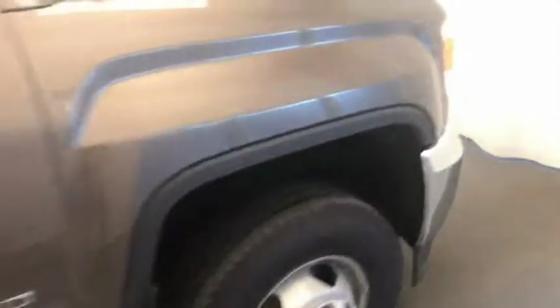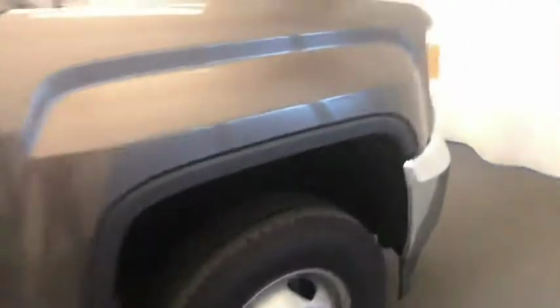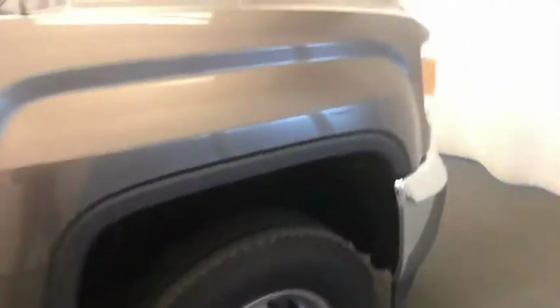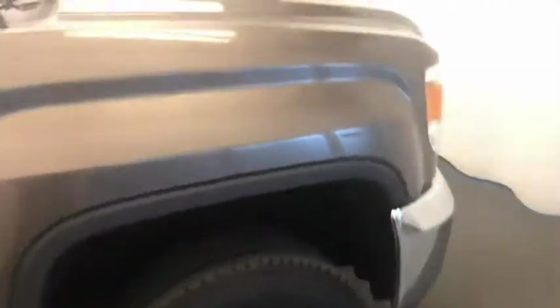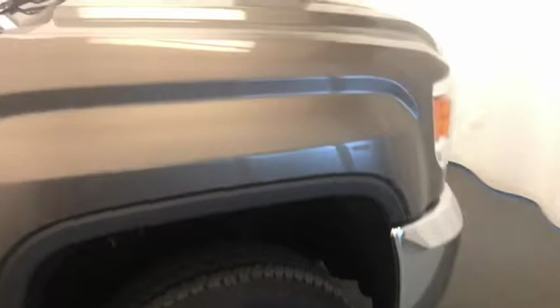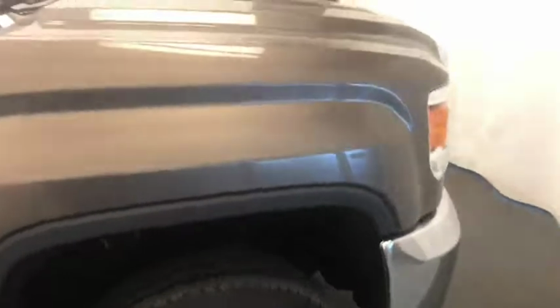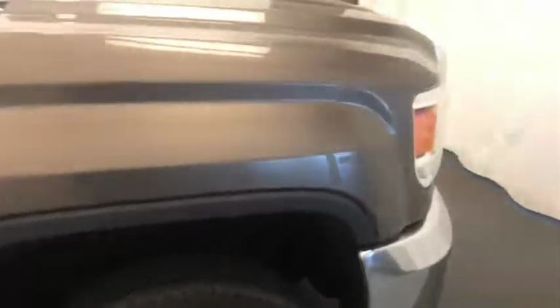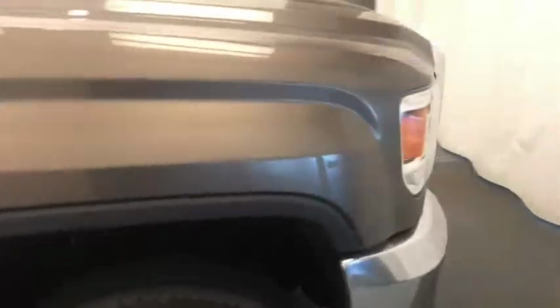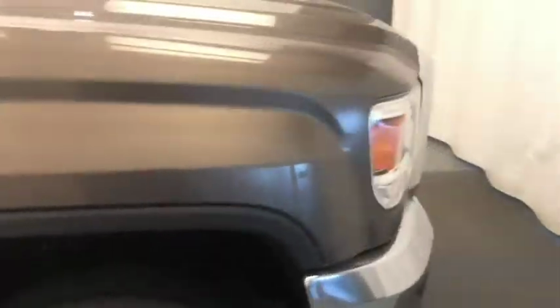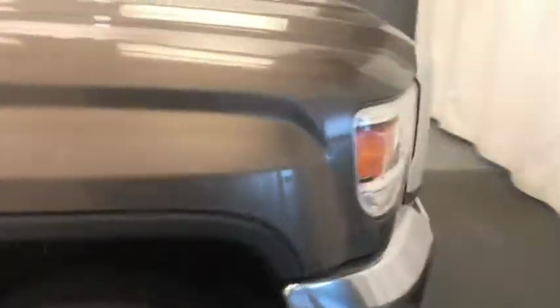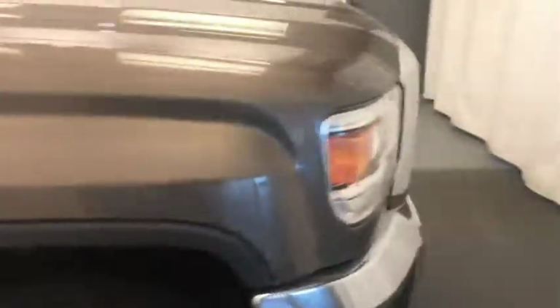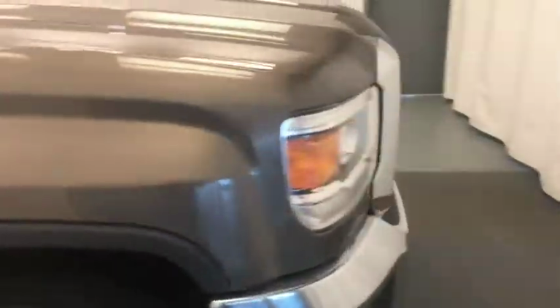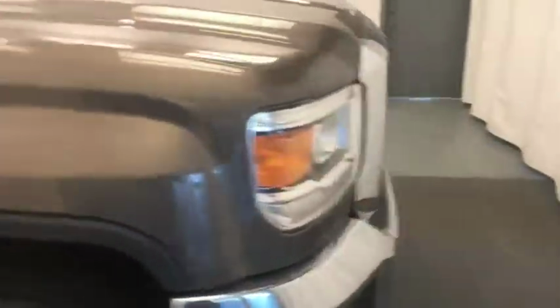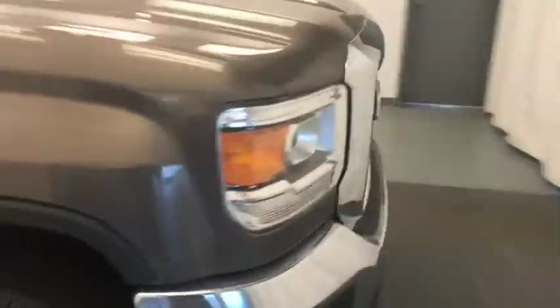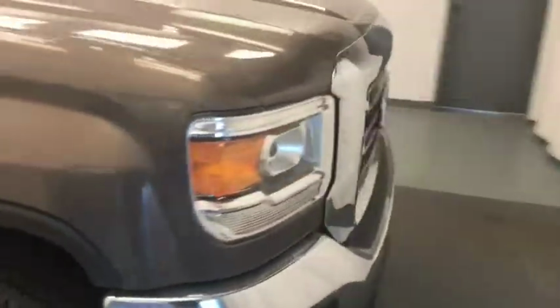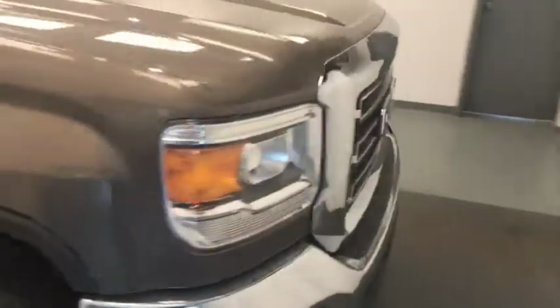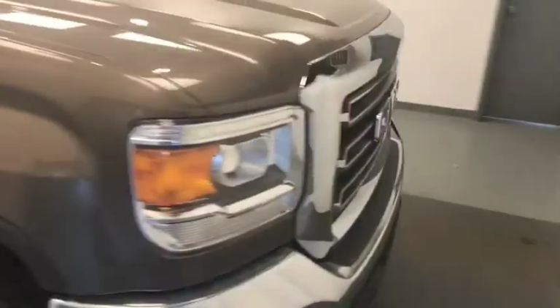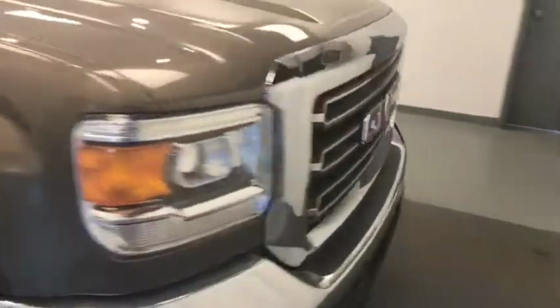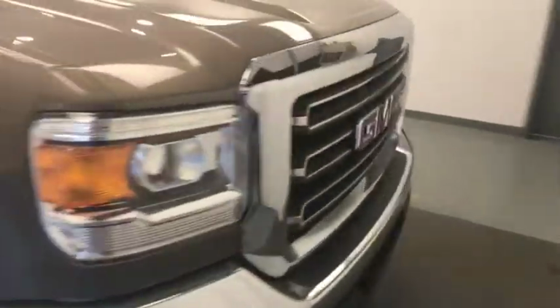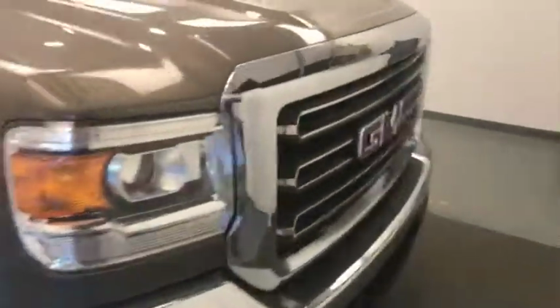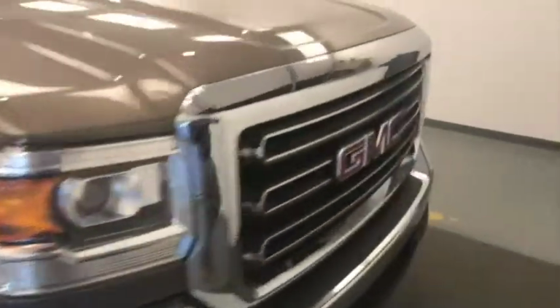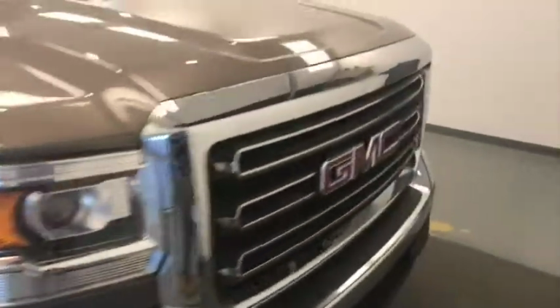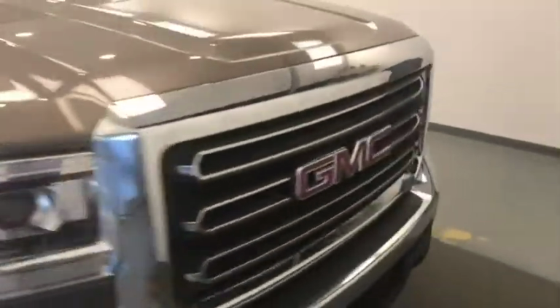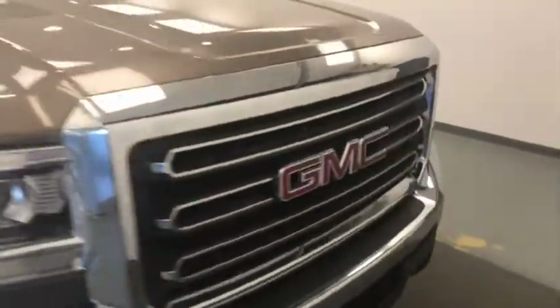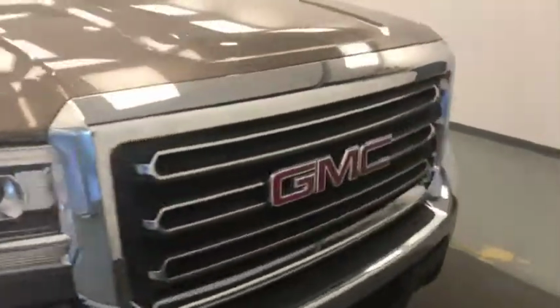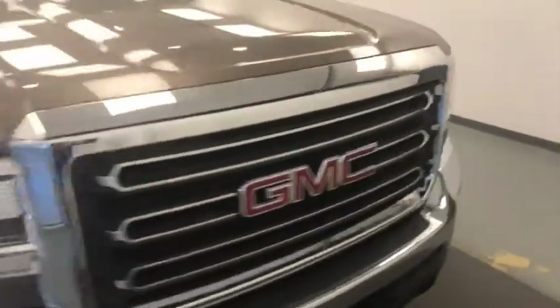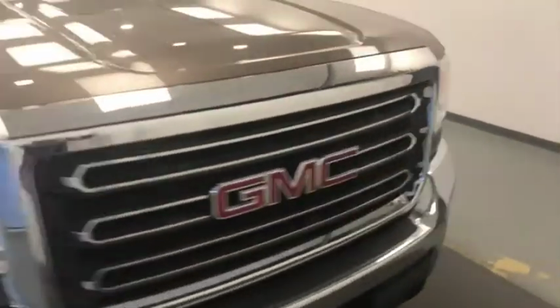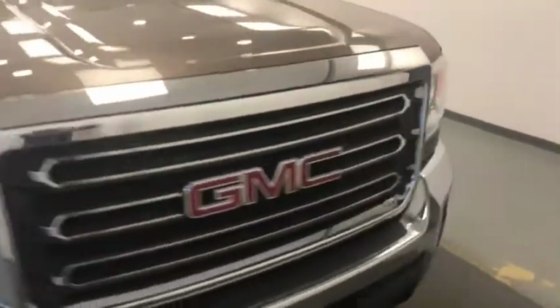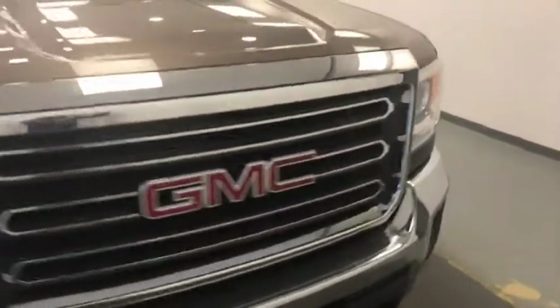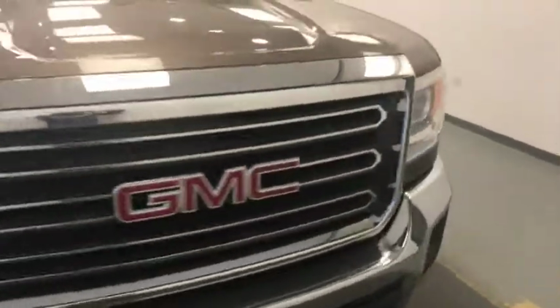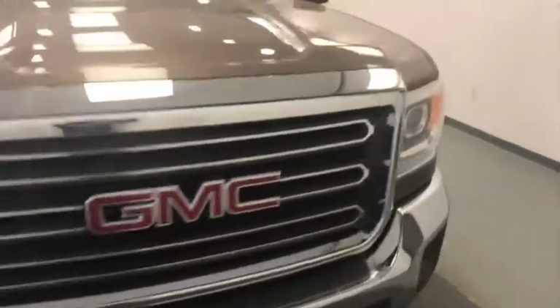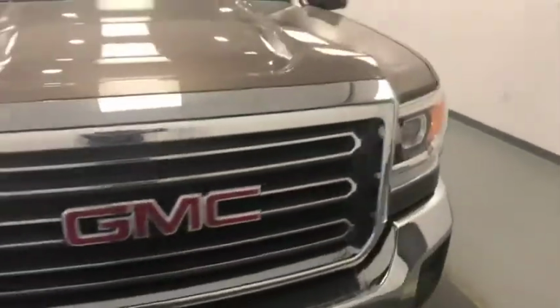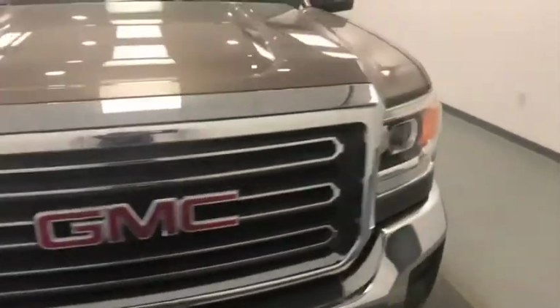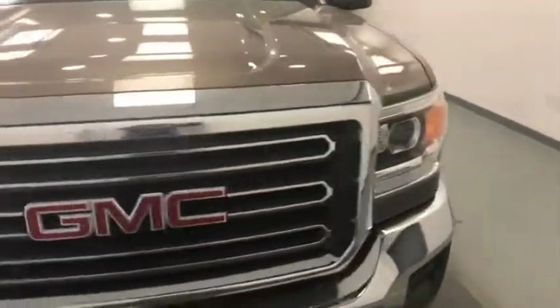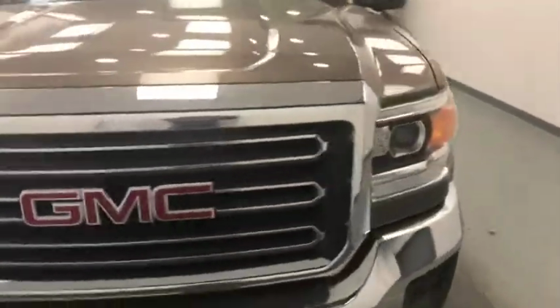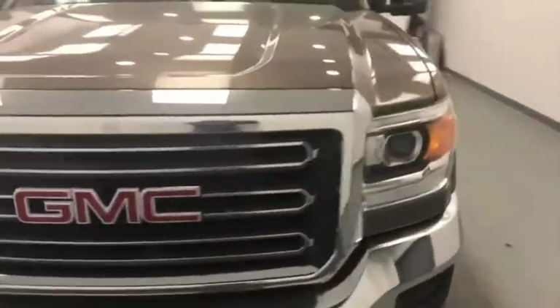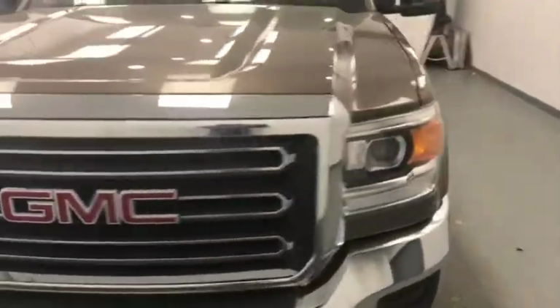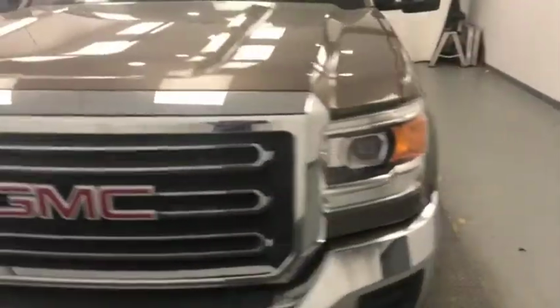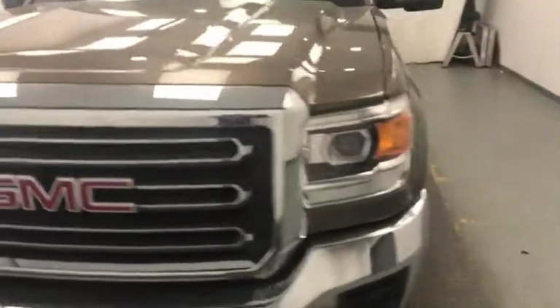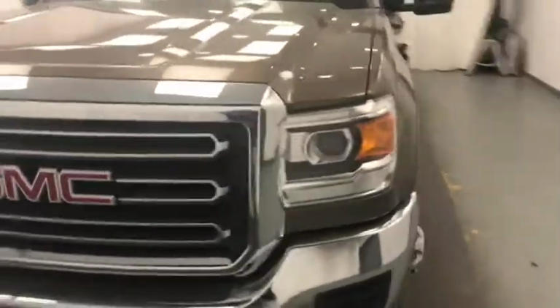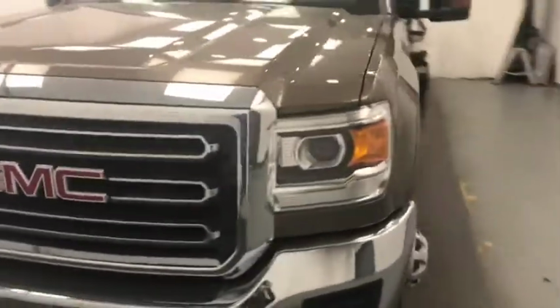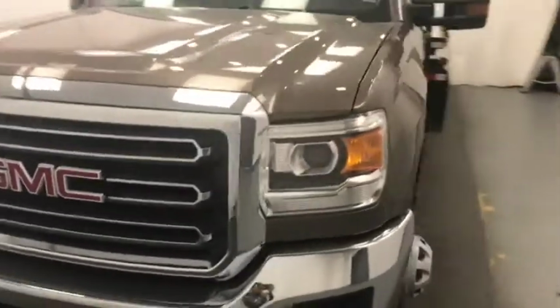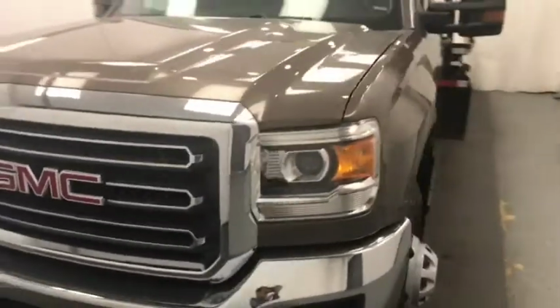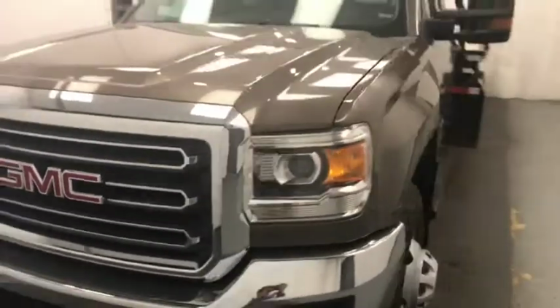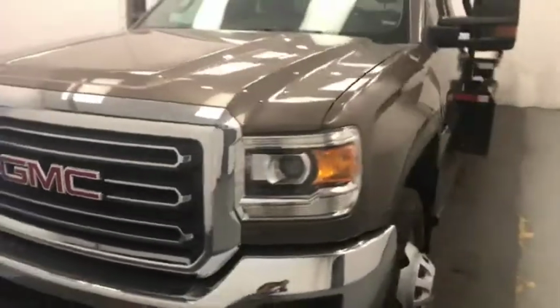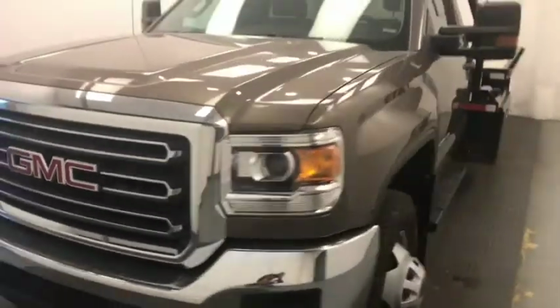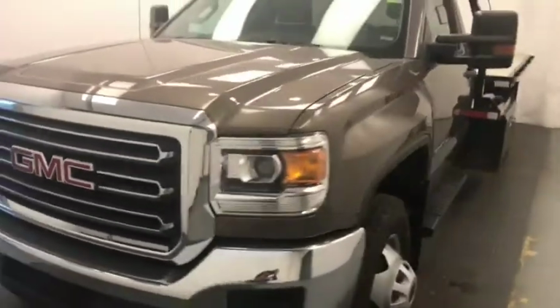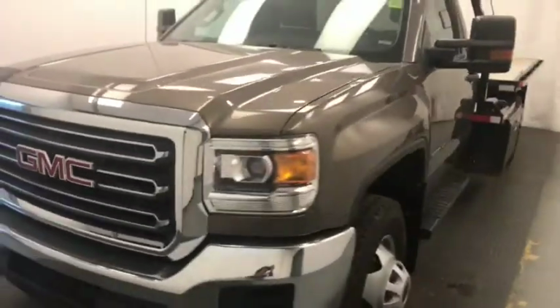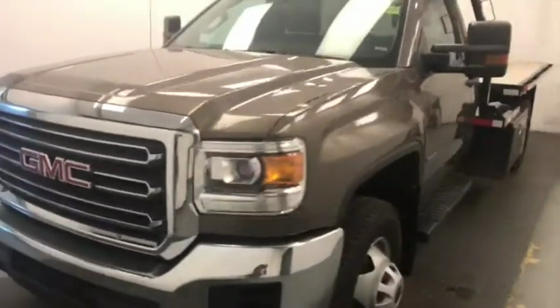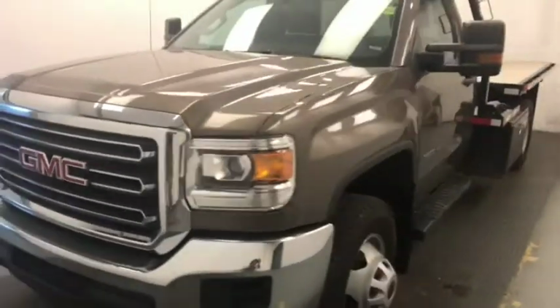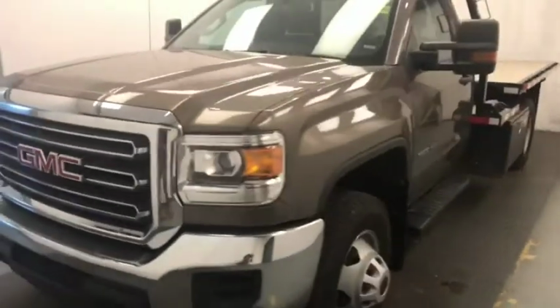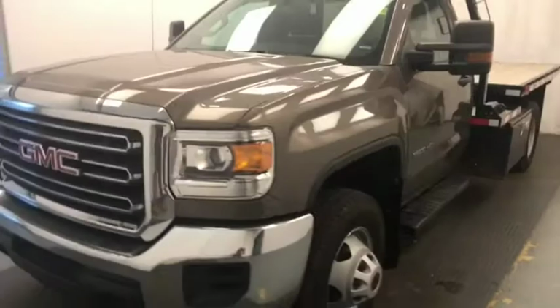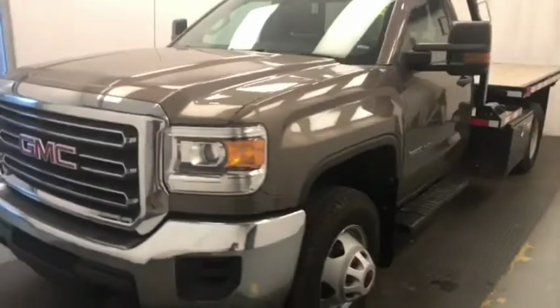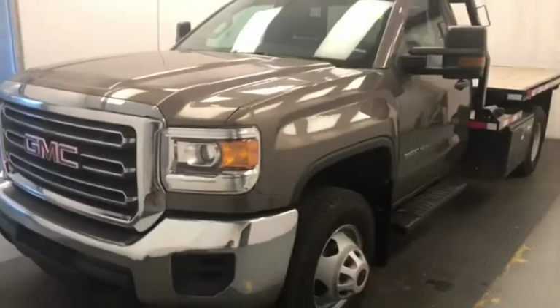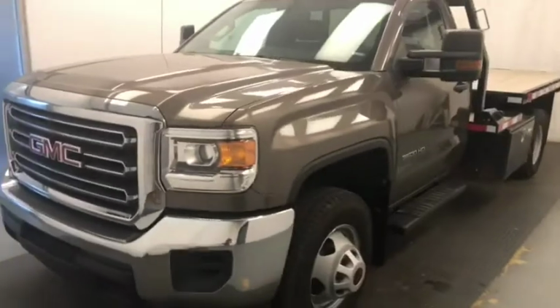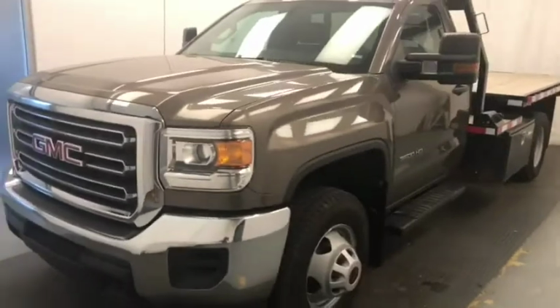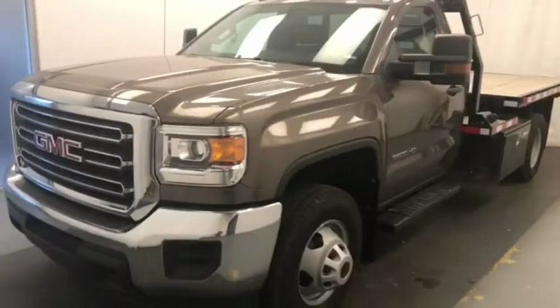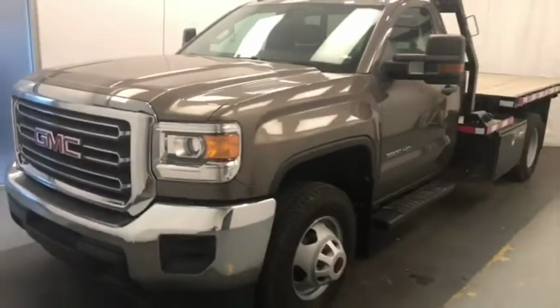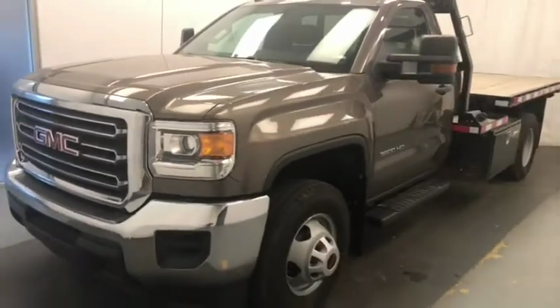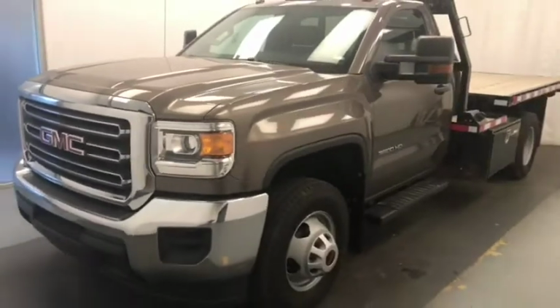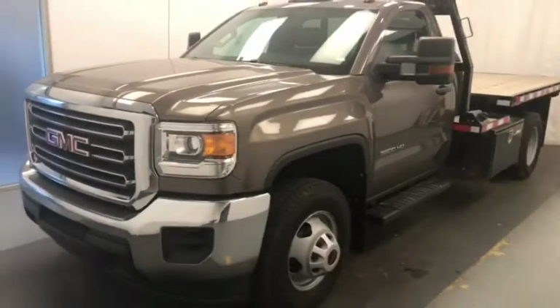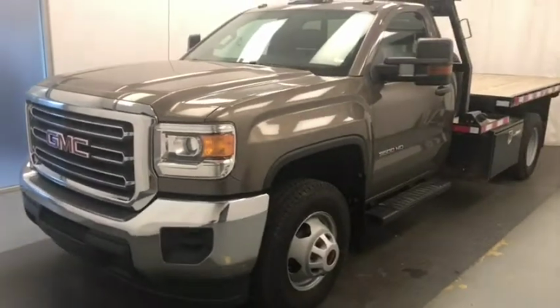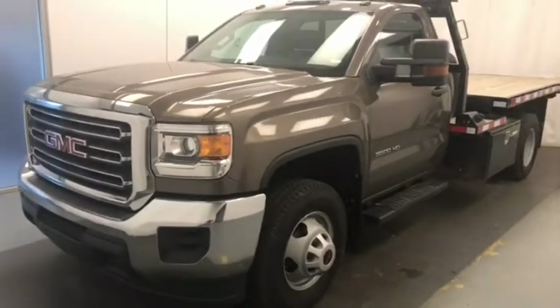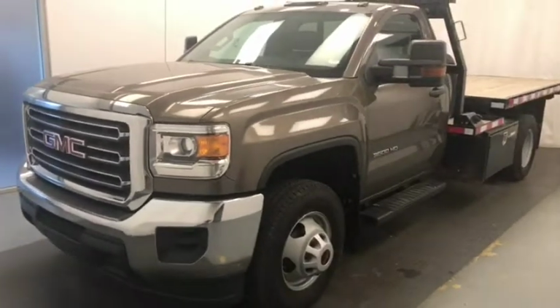Once again, we're reviewing stock number 207718 on a 2015 GMC 3500 flat deck. Our exterior color is bronze.